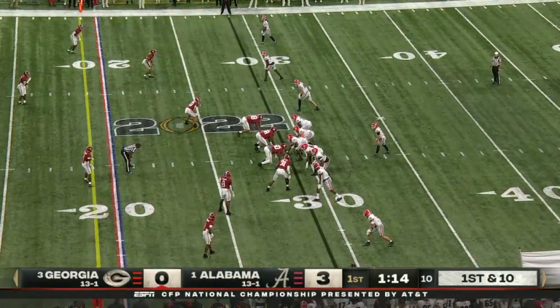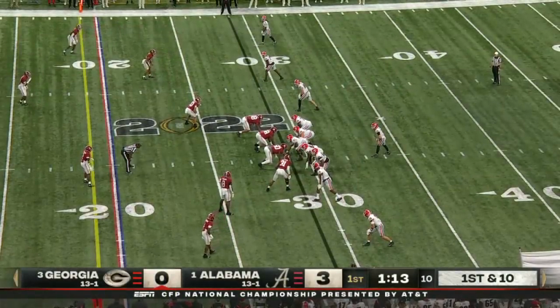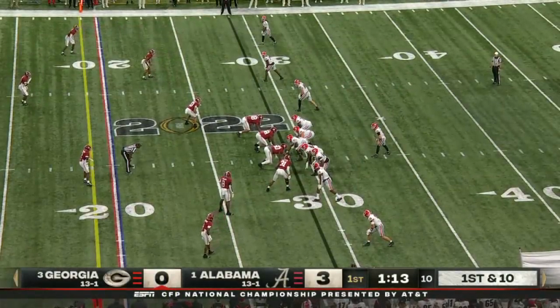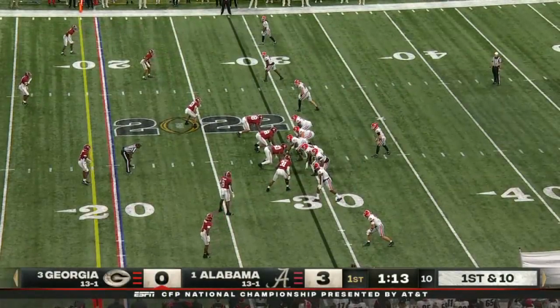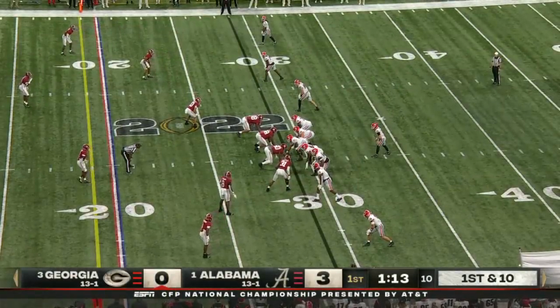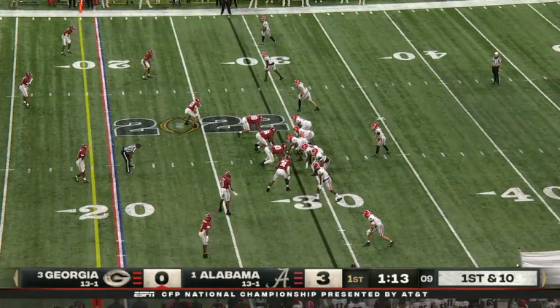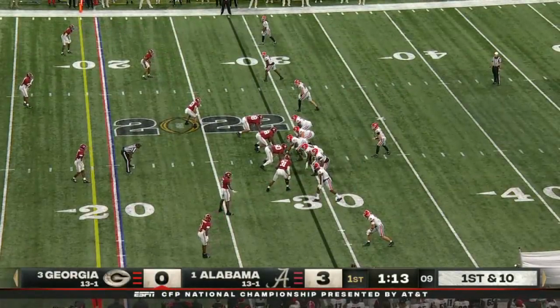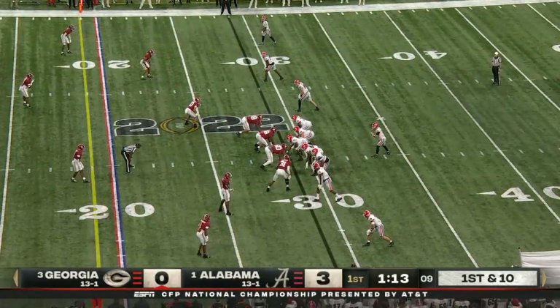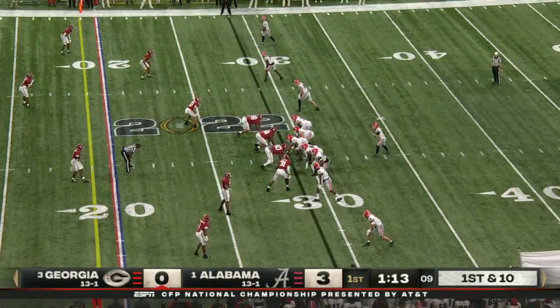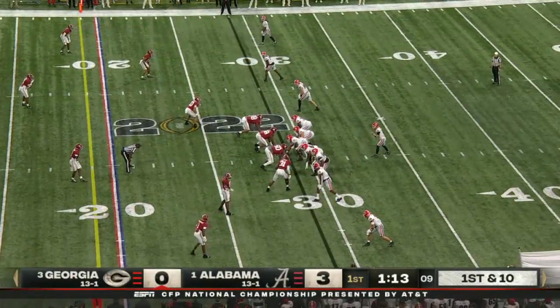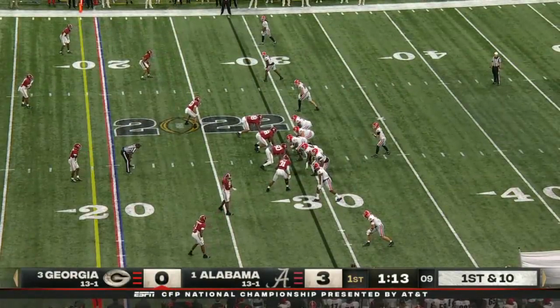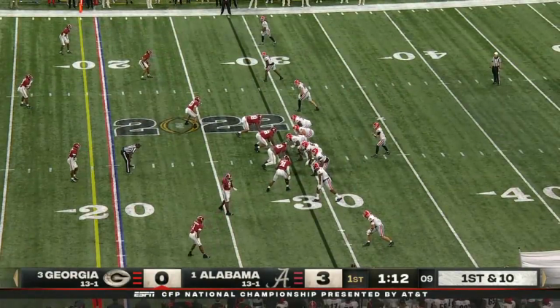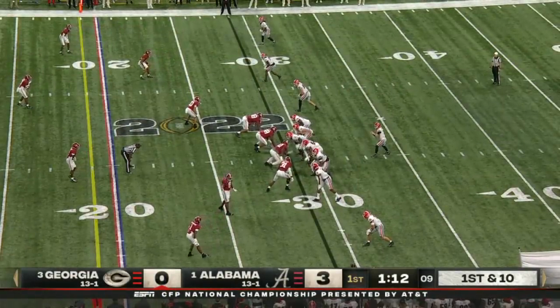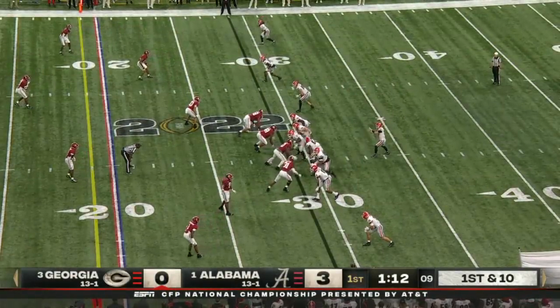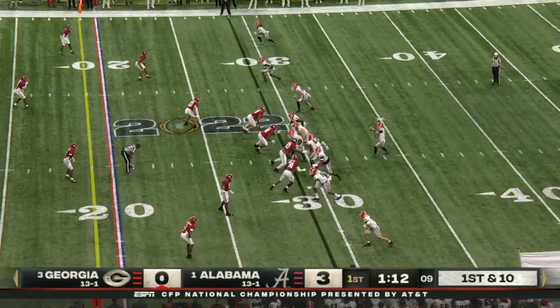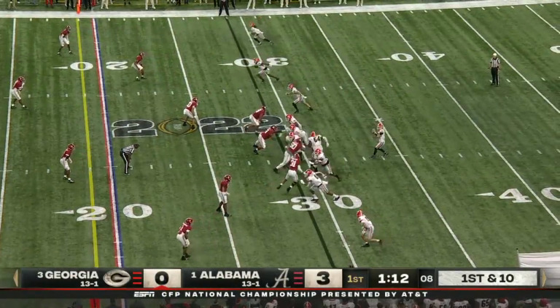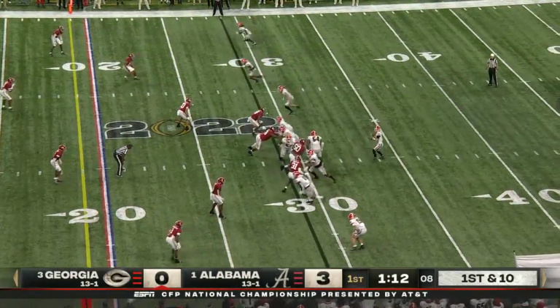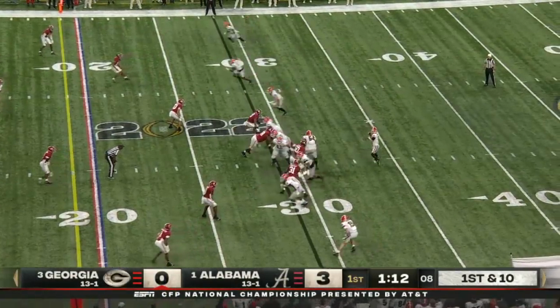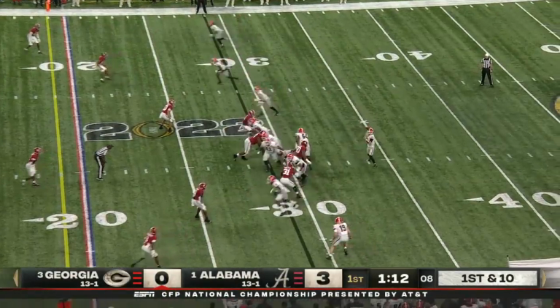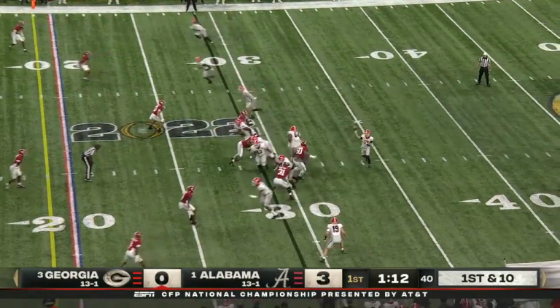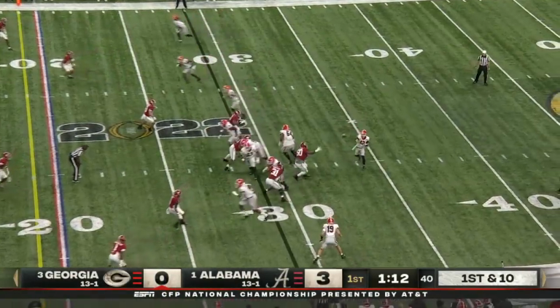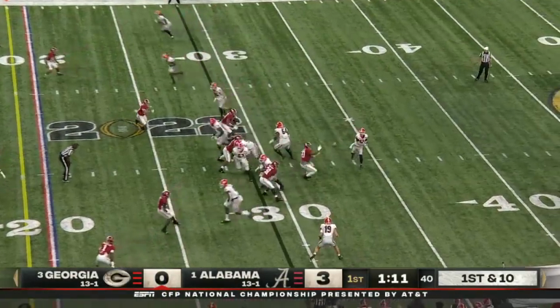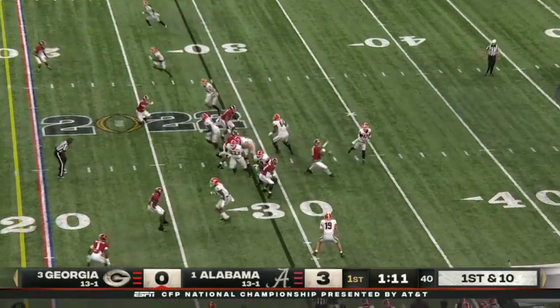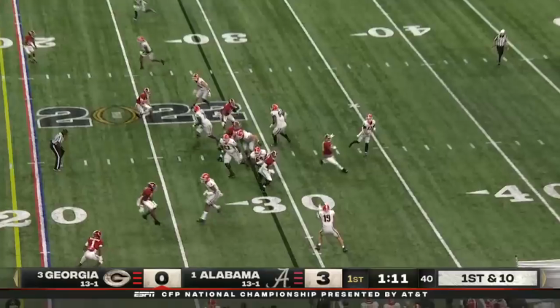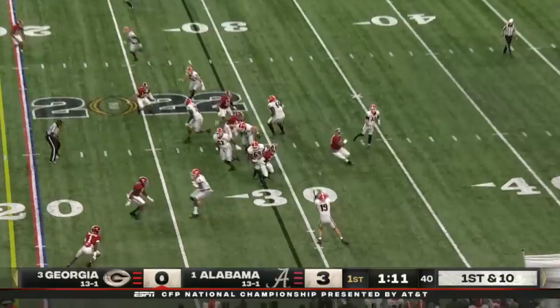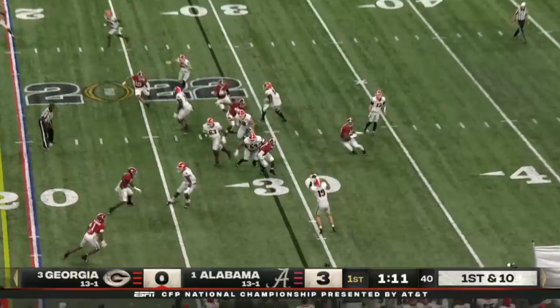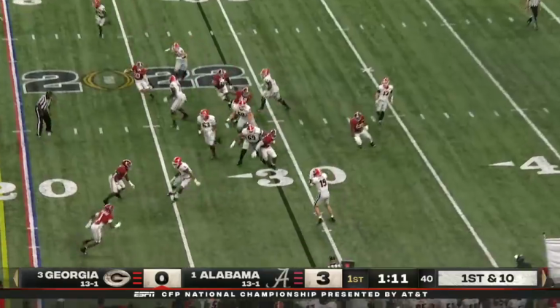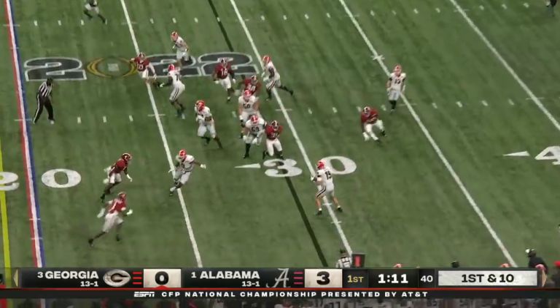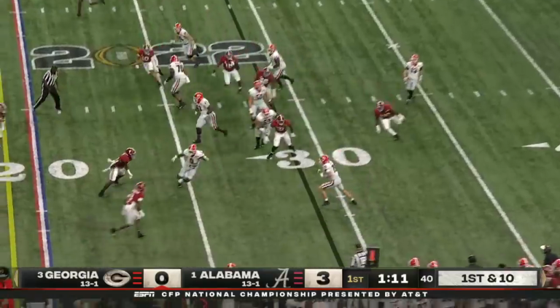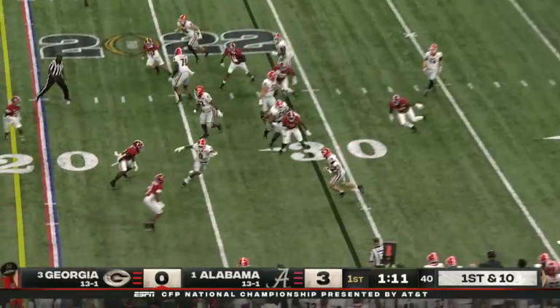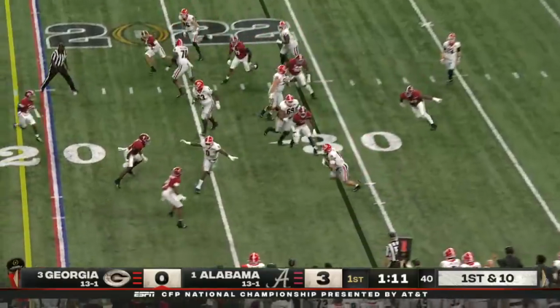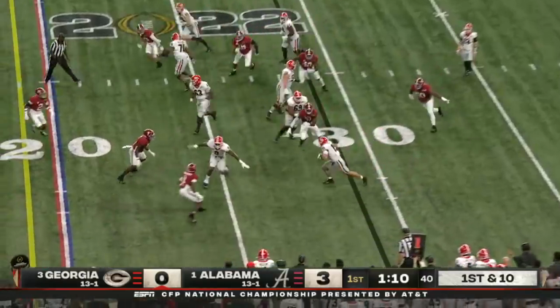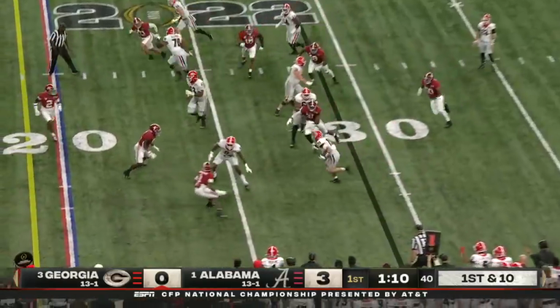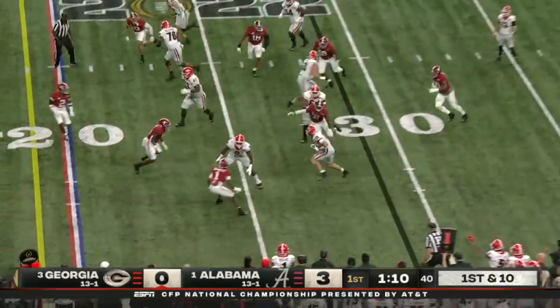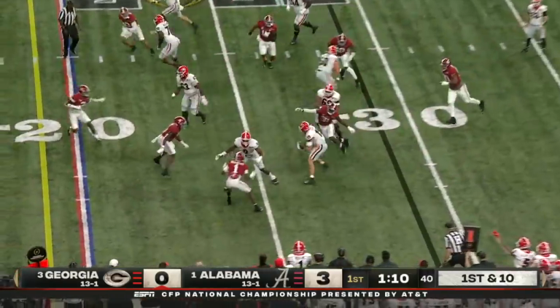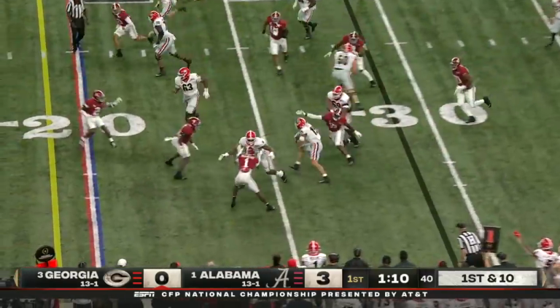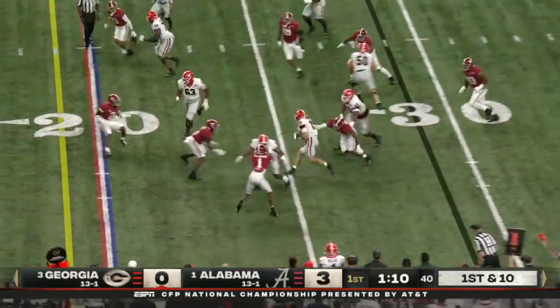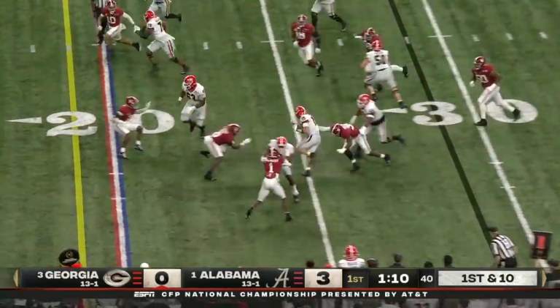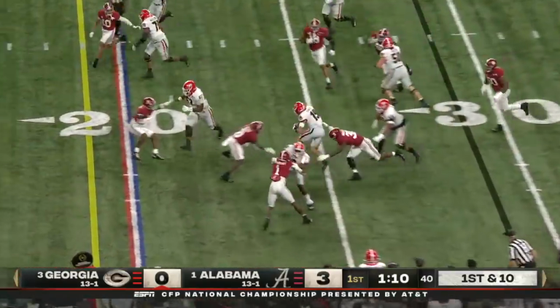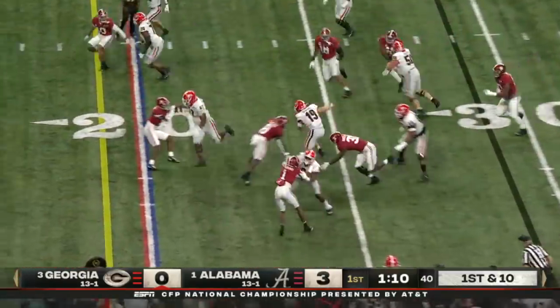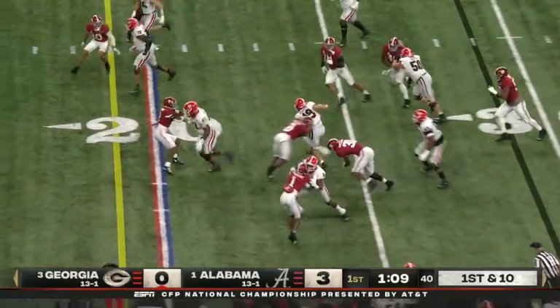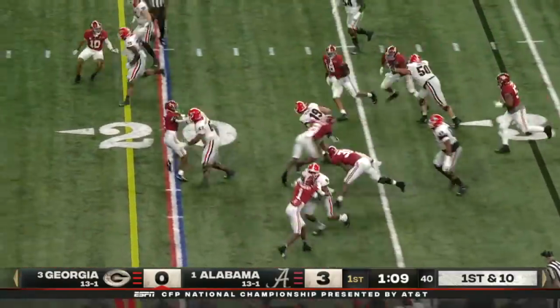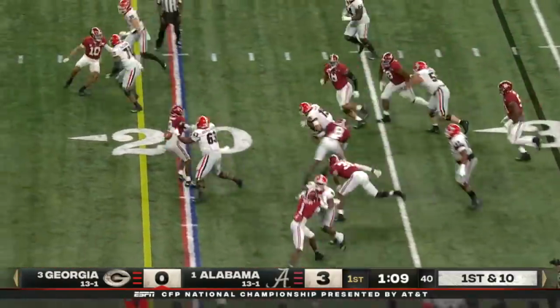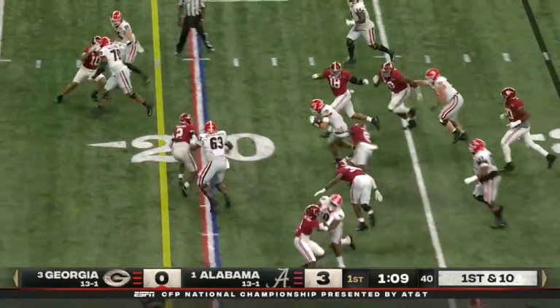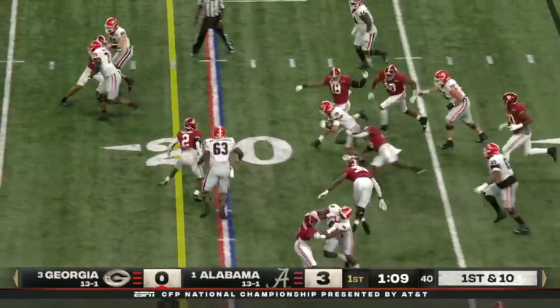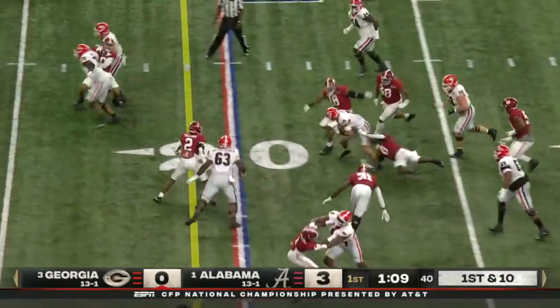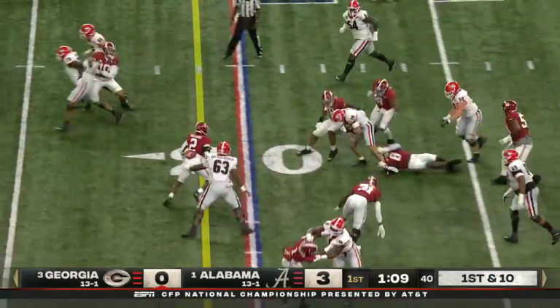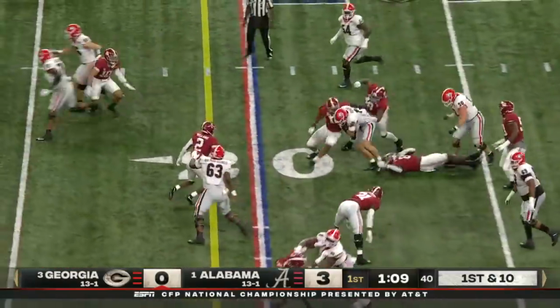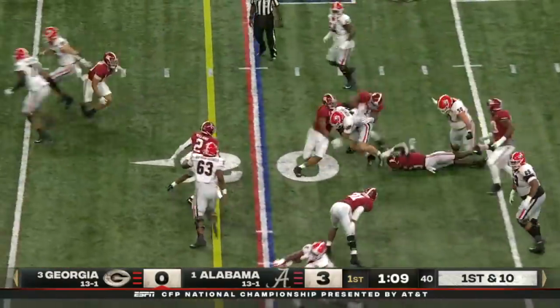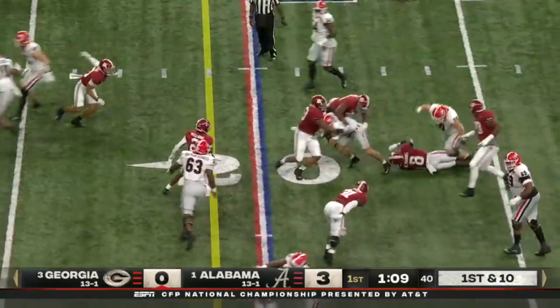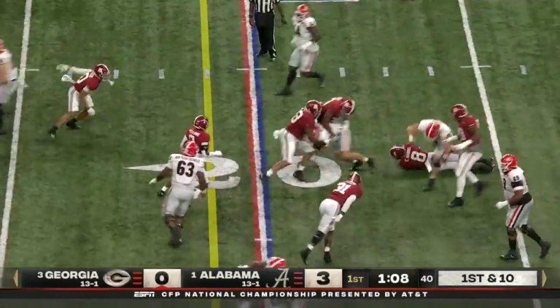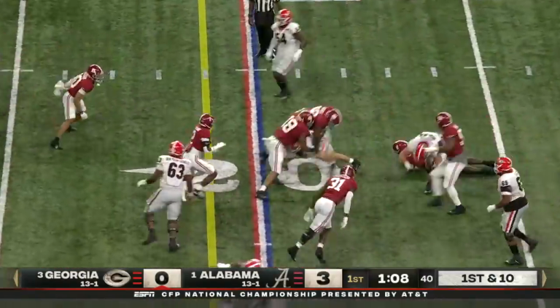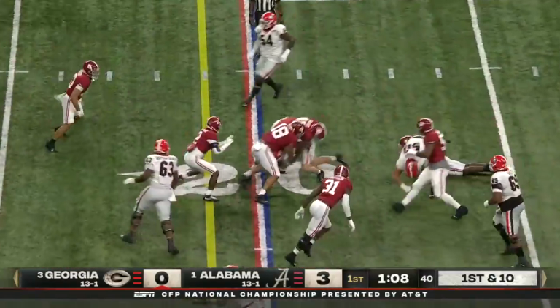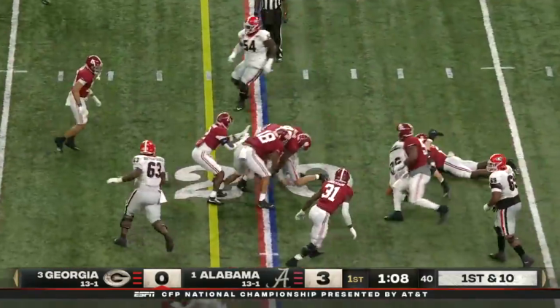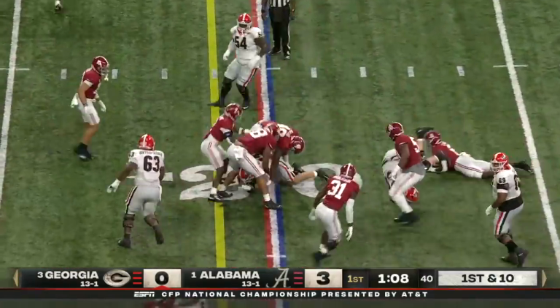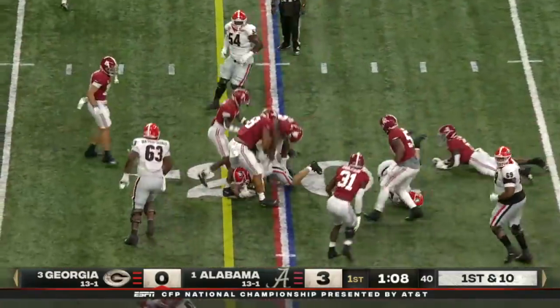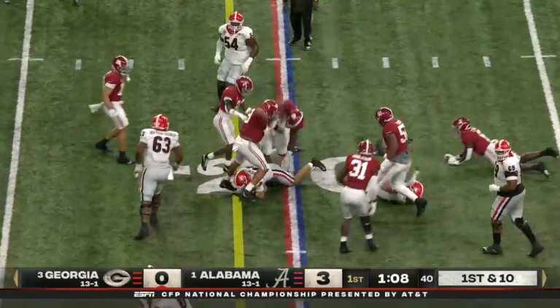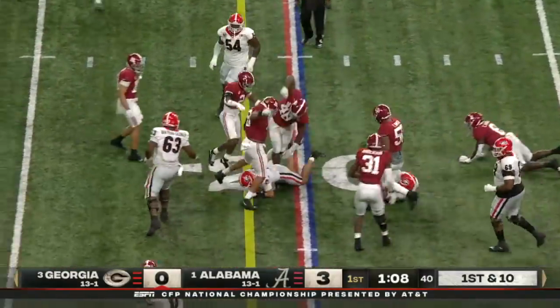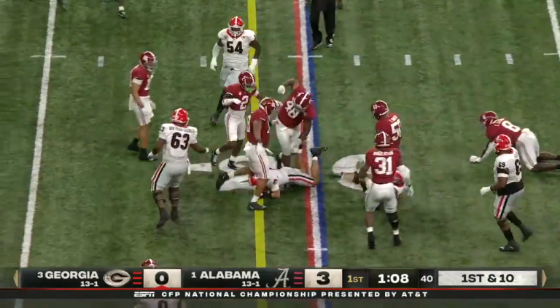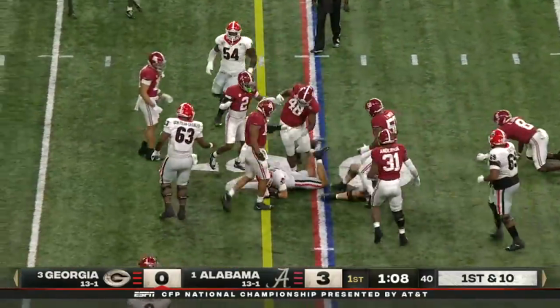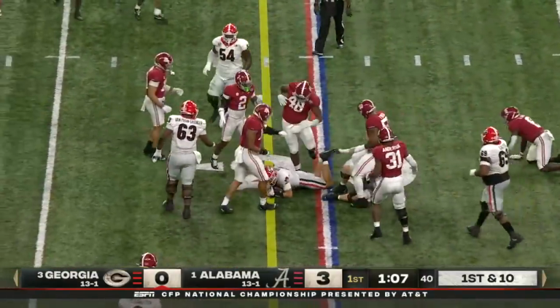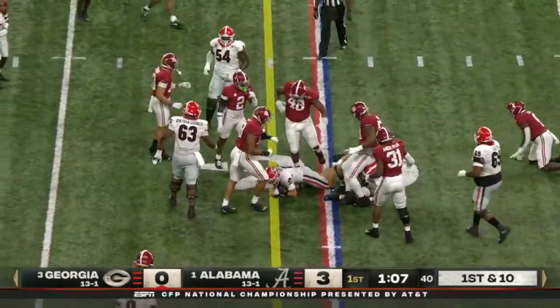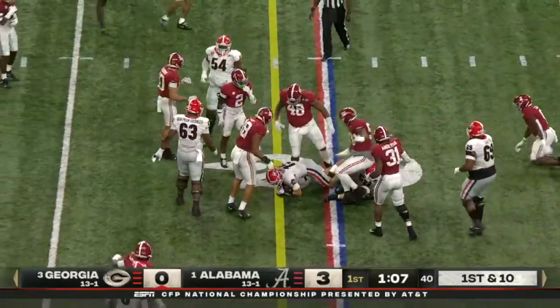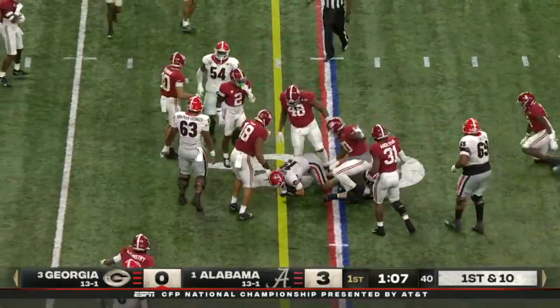ACL in the spring — it's been a tough rehab. He hasn't been 100%, but when he is, he's dangerous. And now that's the top receiver for Georgia.